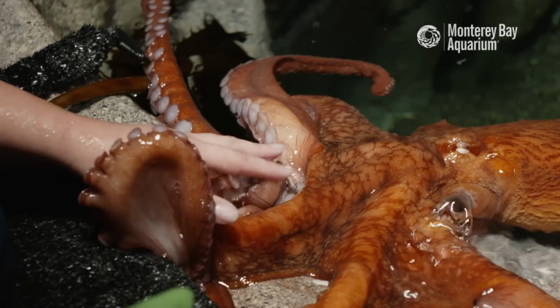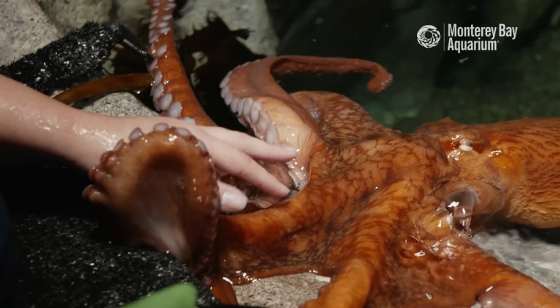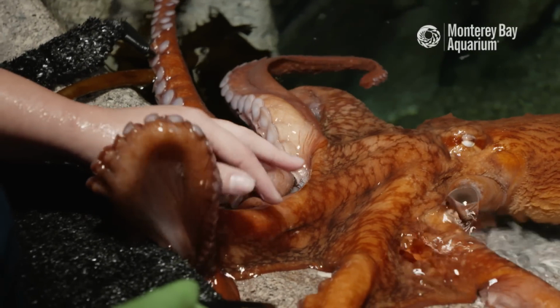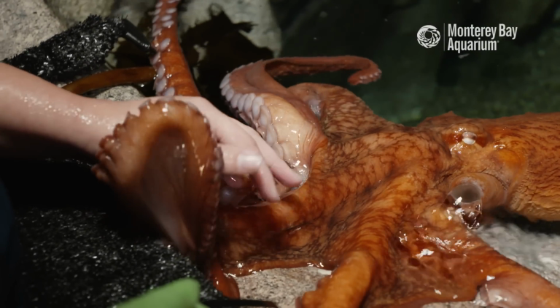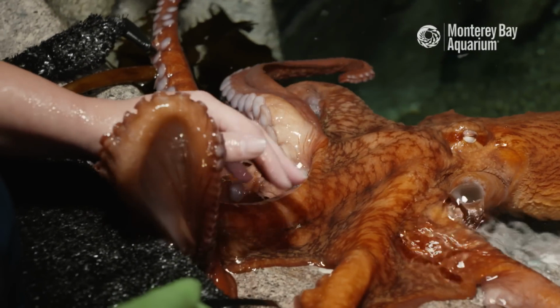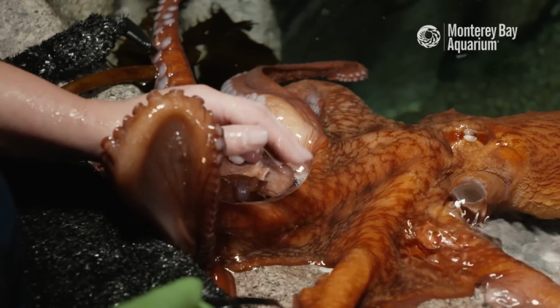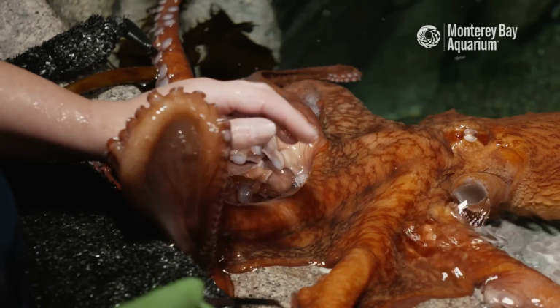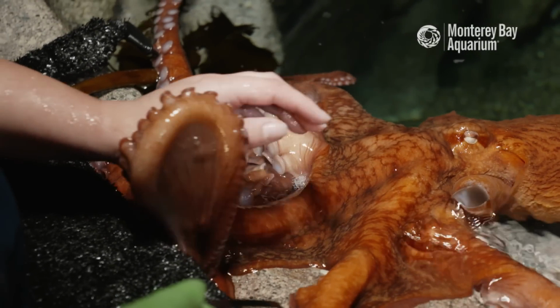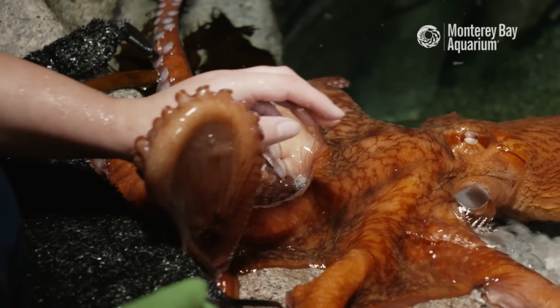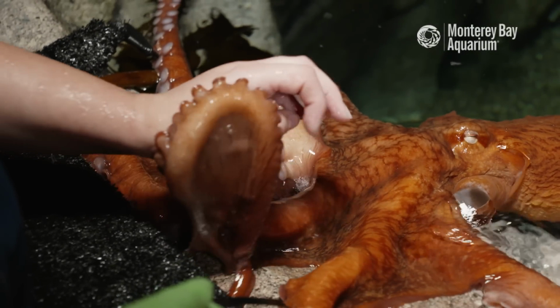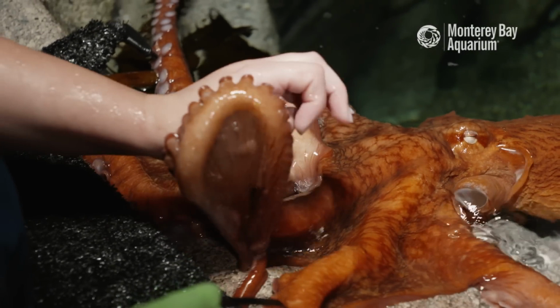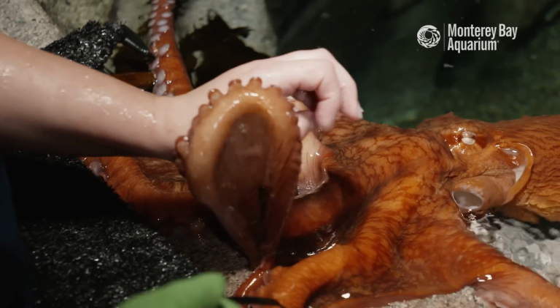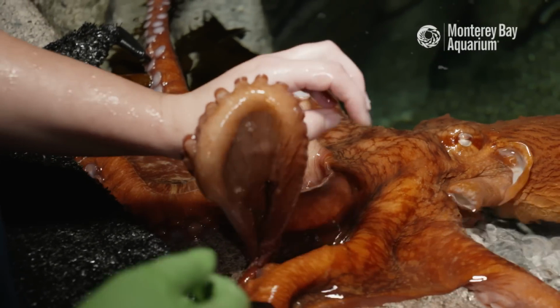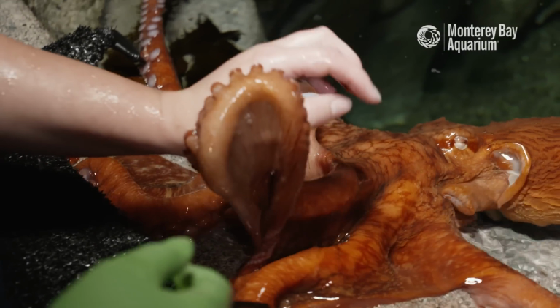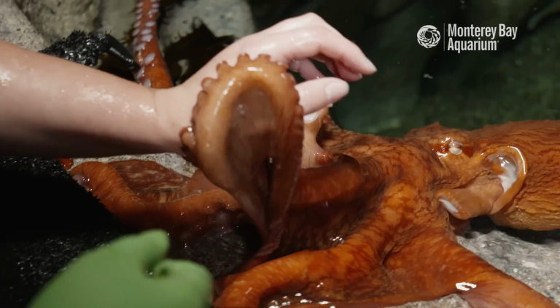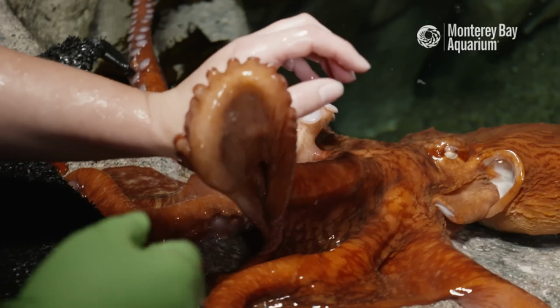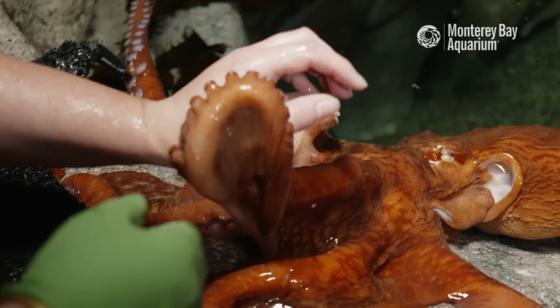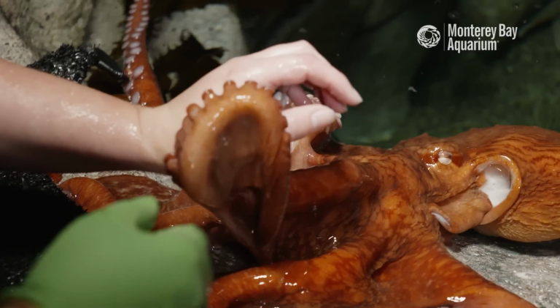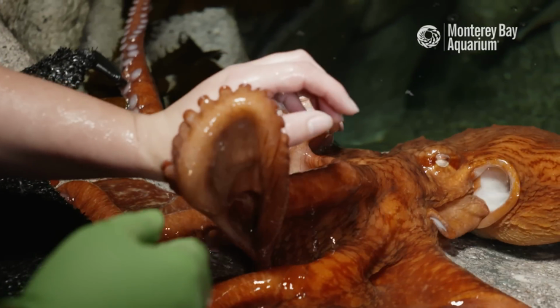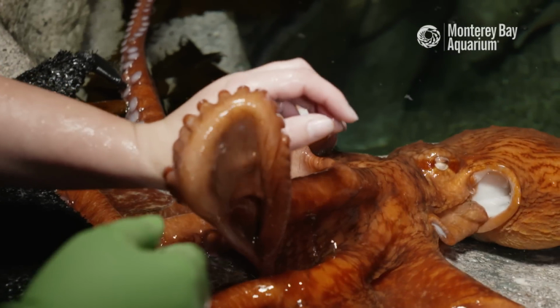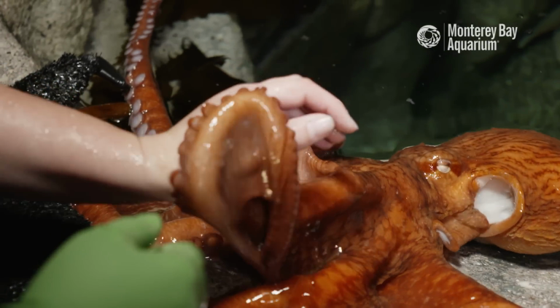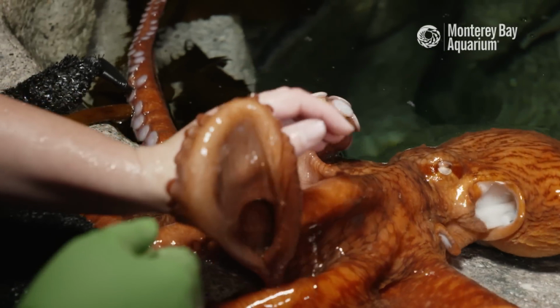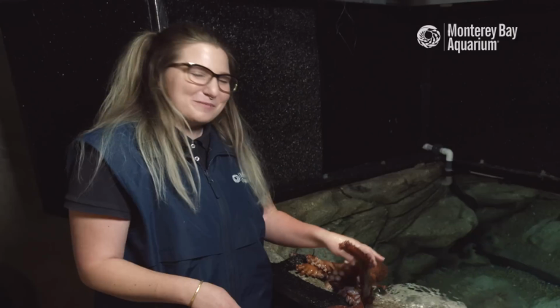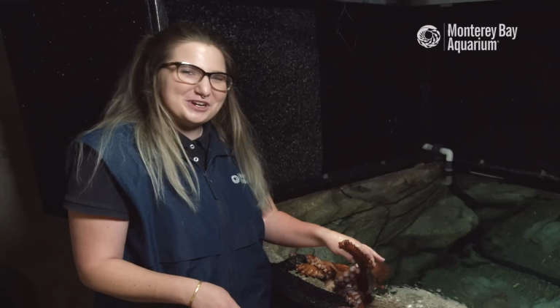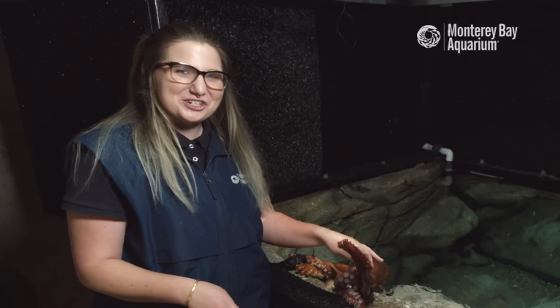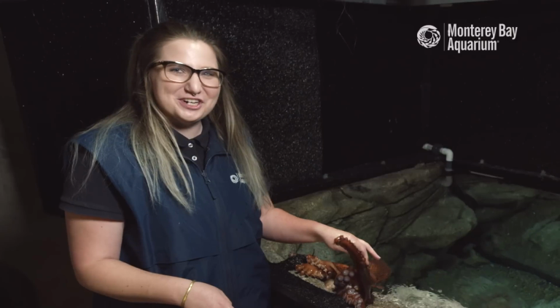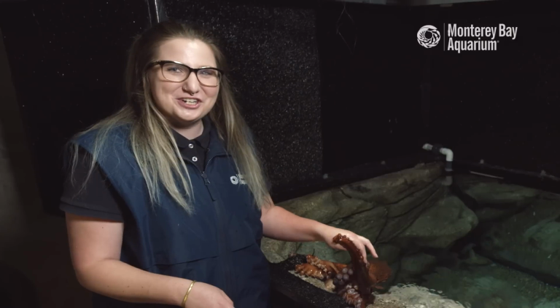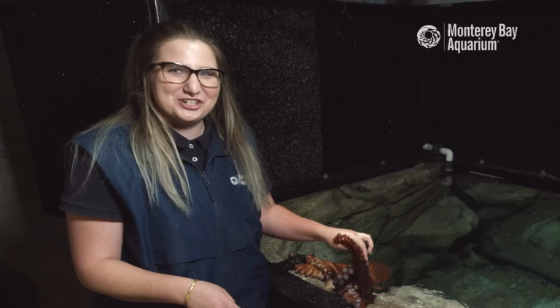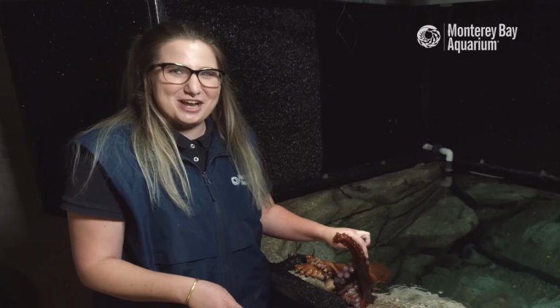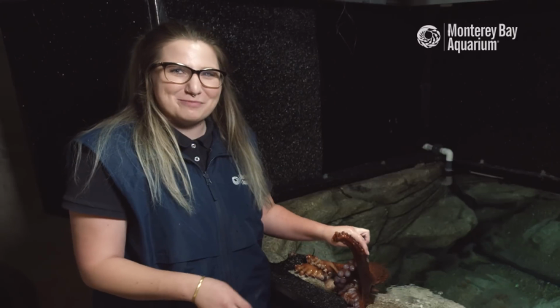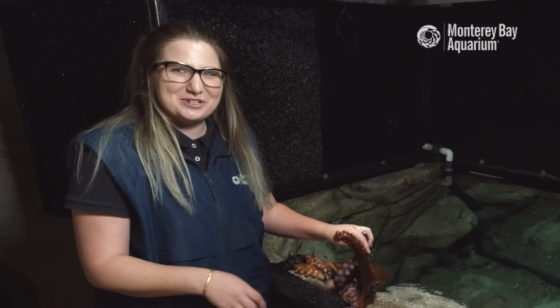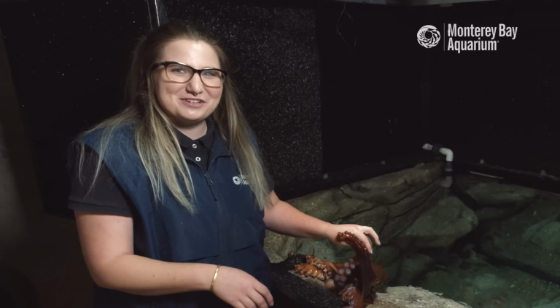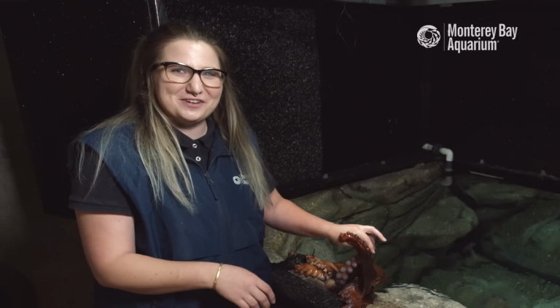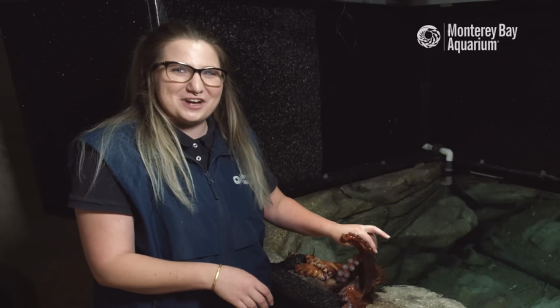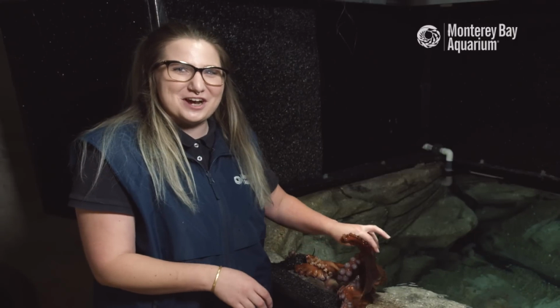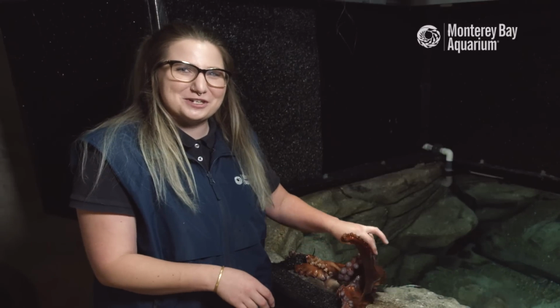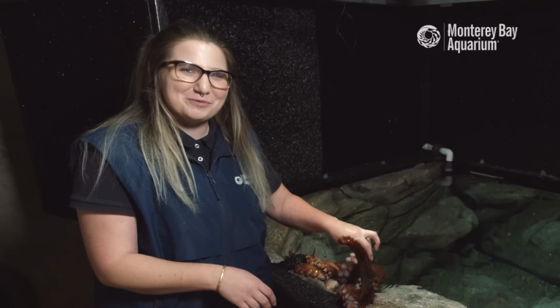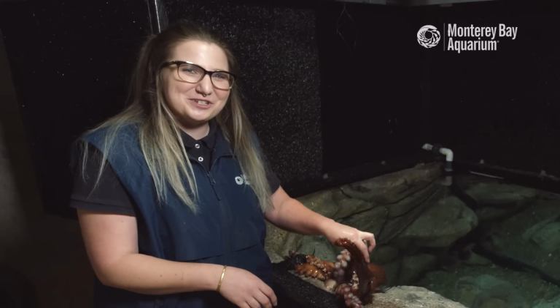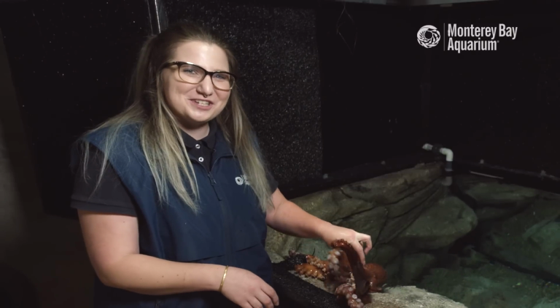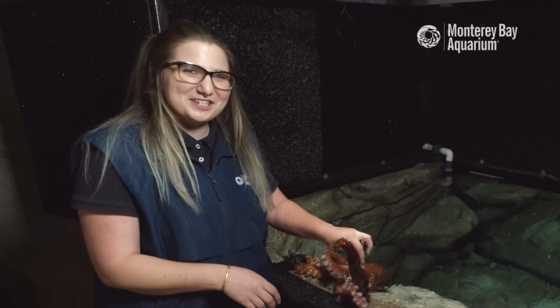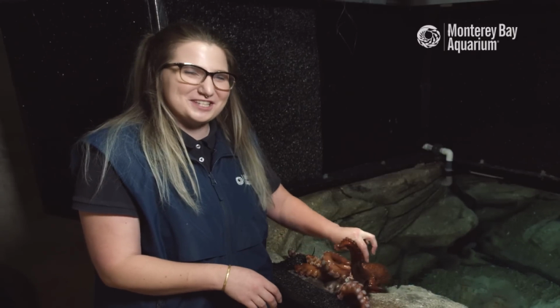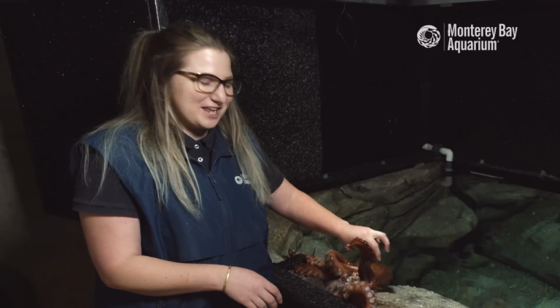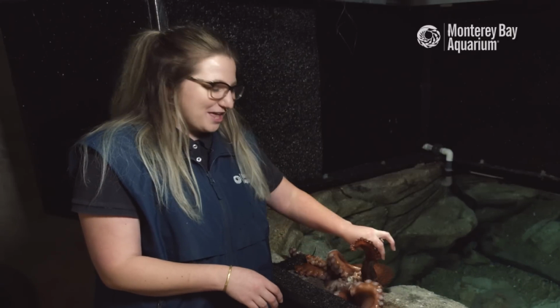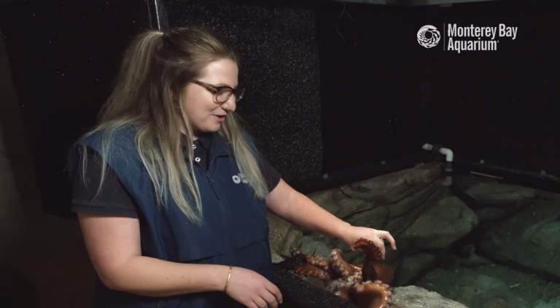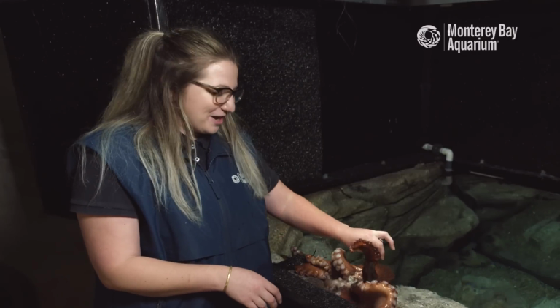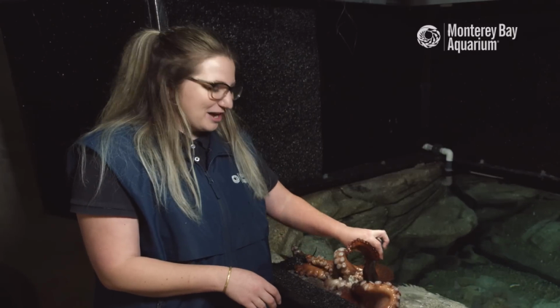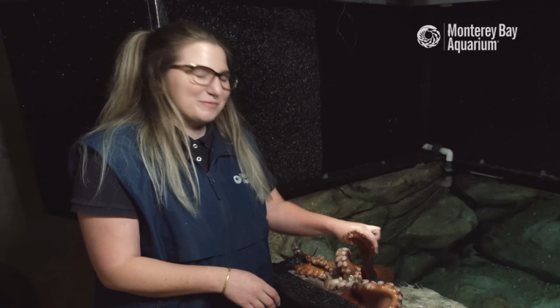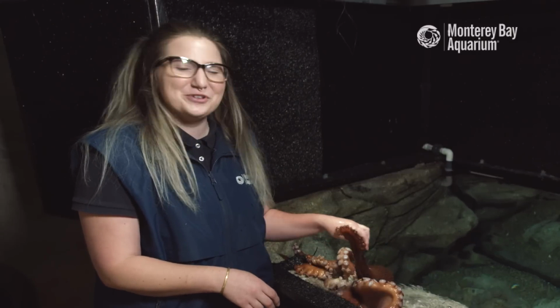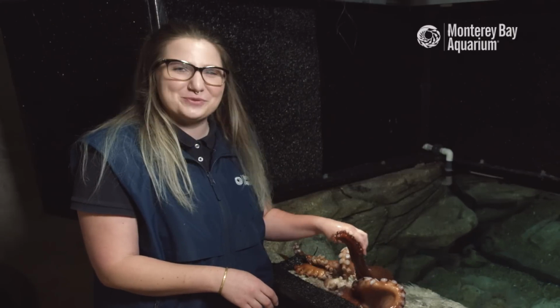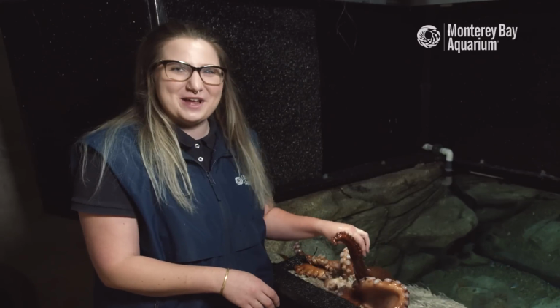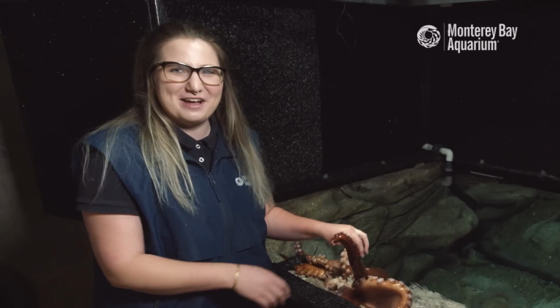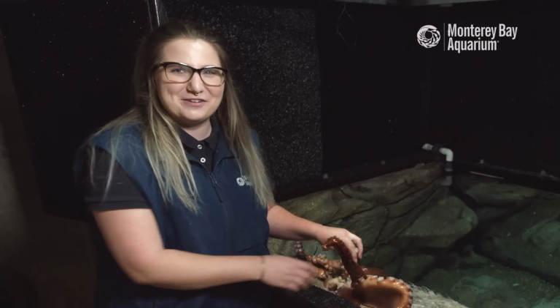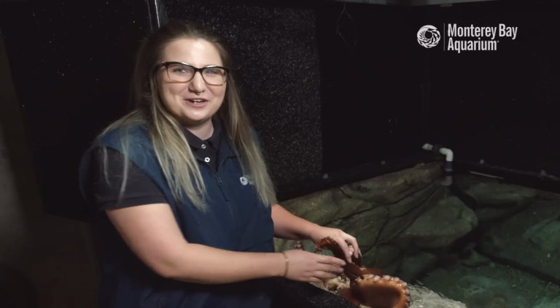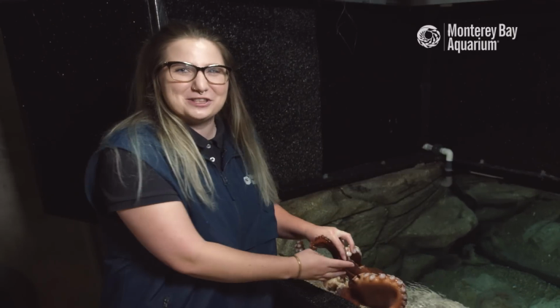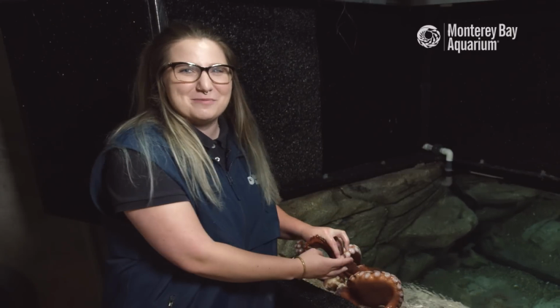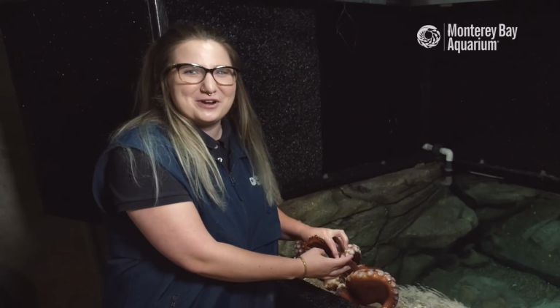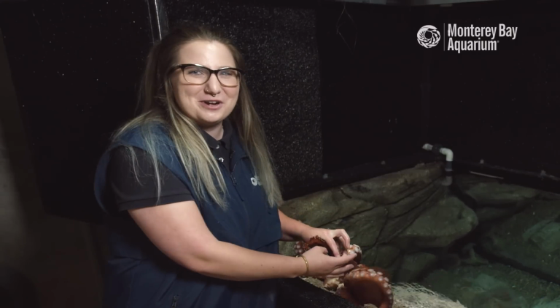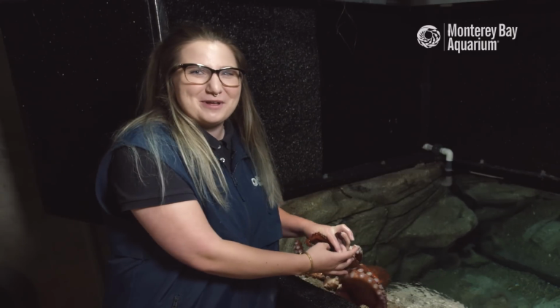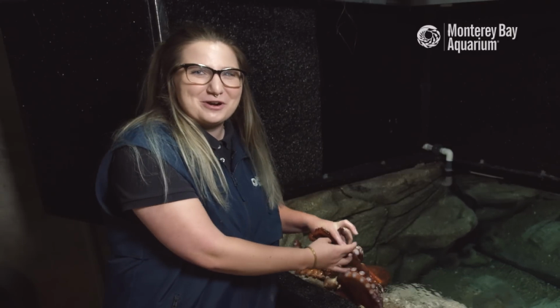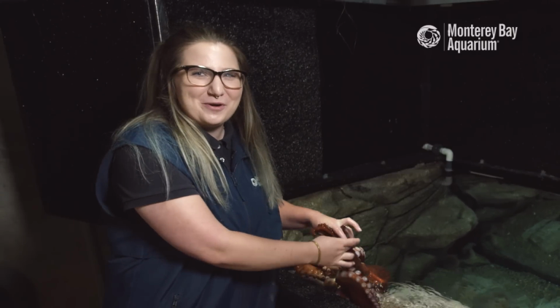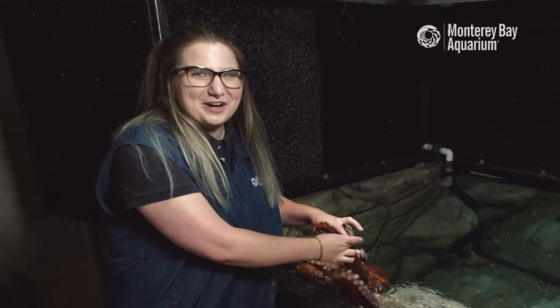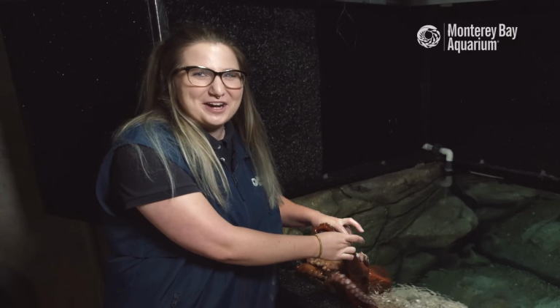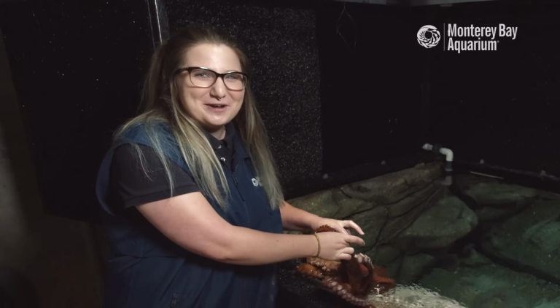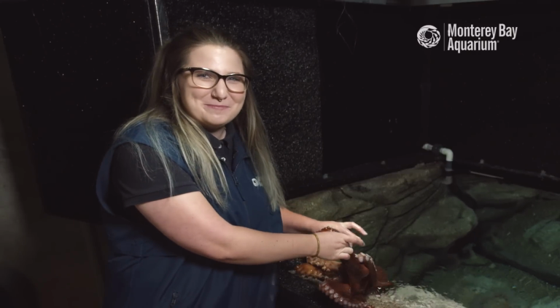Be sure to subscribe to our page for more information on Giant Pacific Octopuses and the other animals we have here at the Monterey Bay Aquarium. See you then.